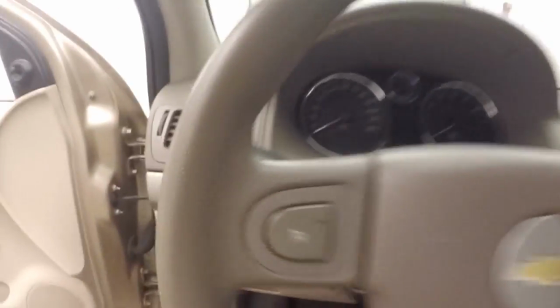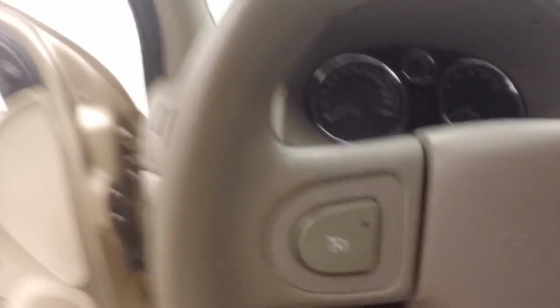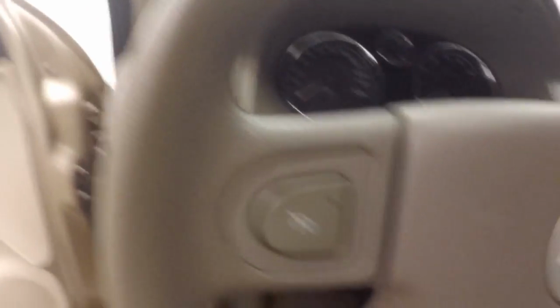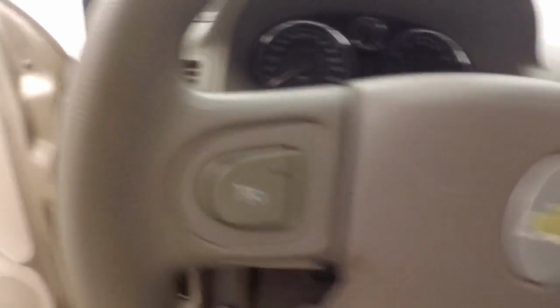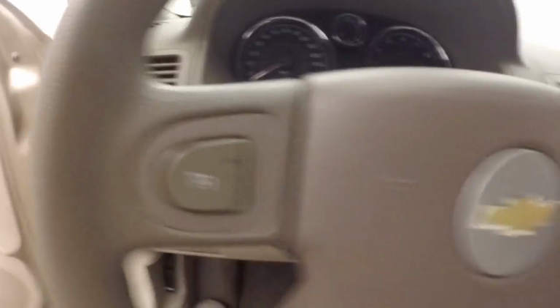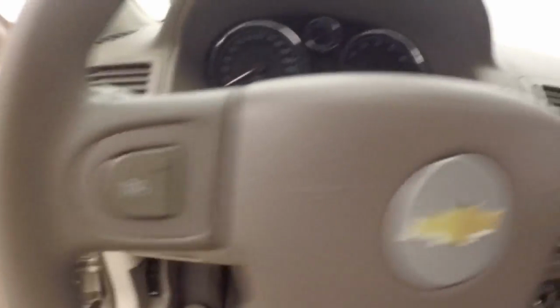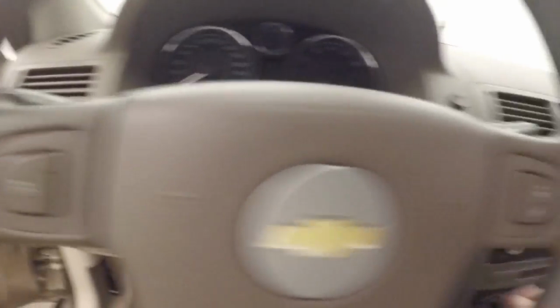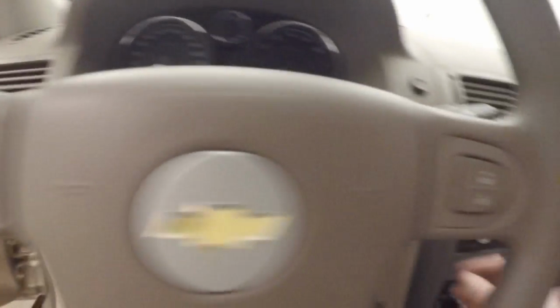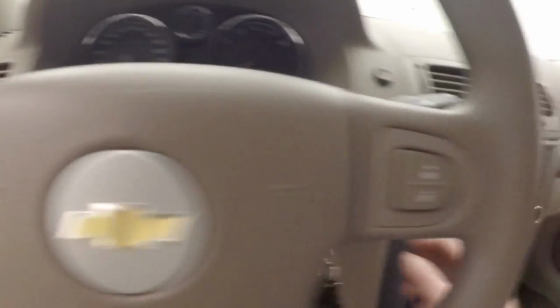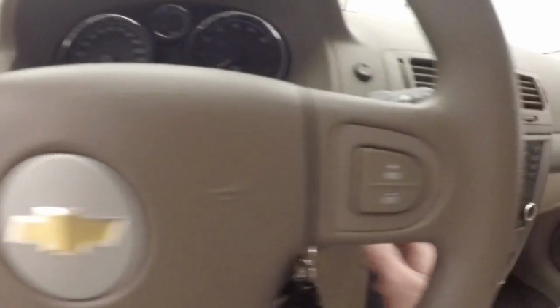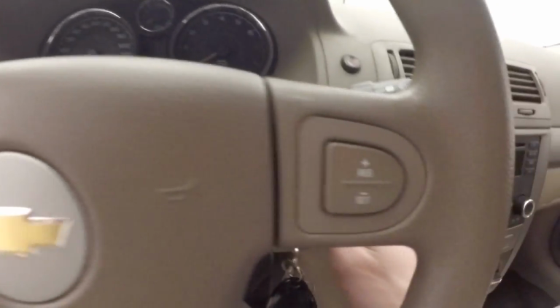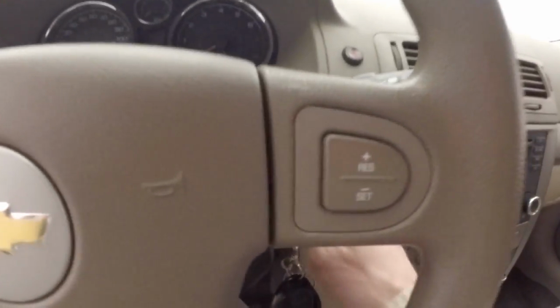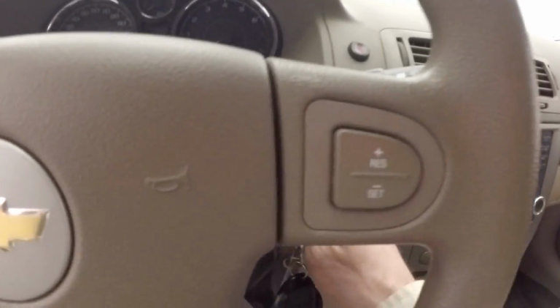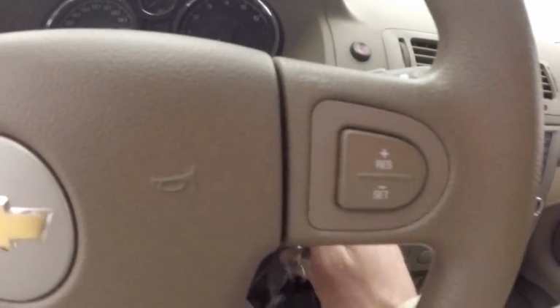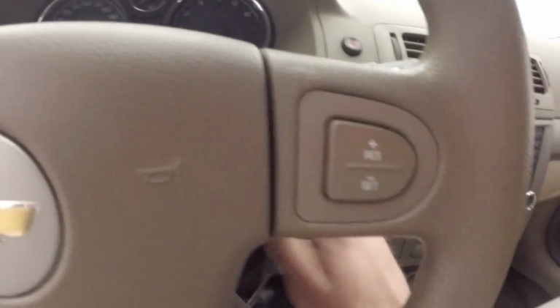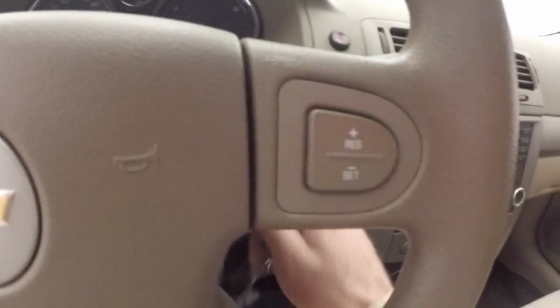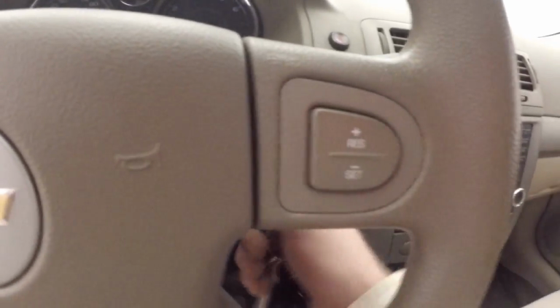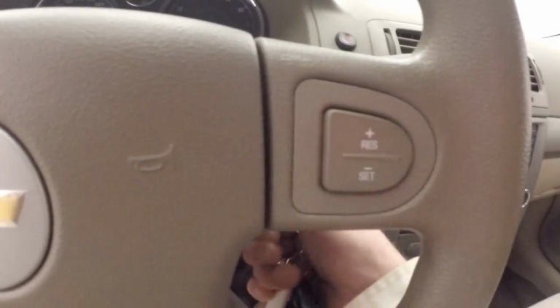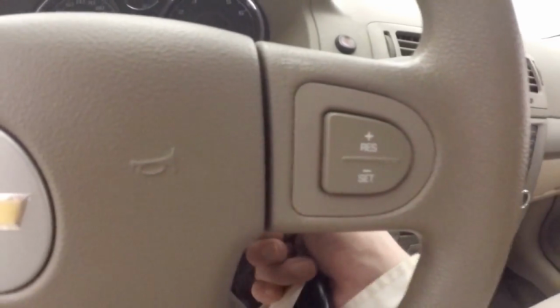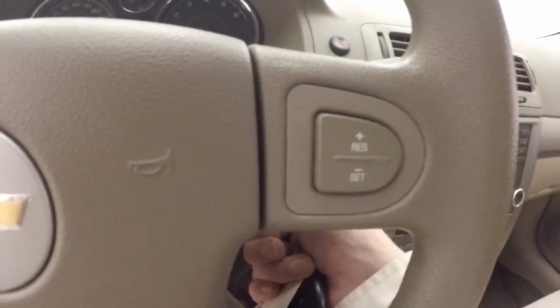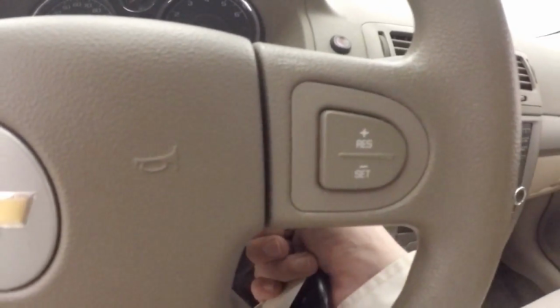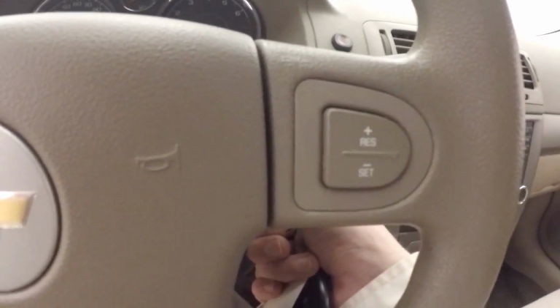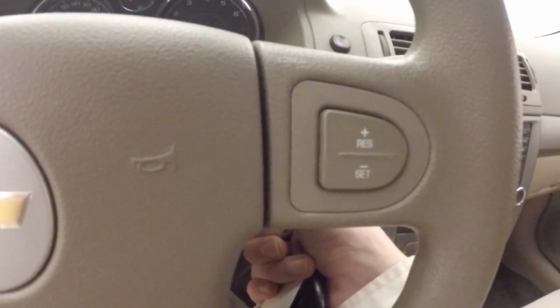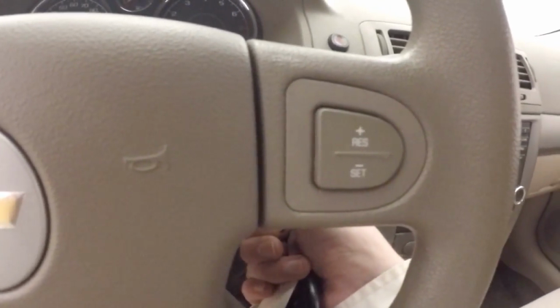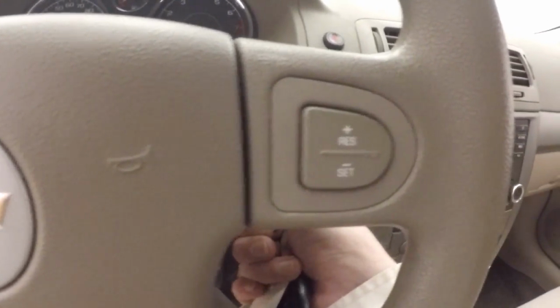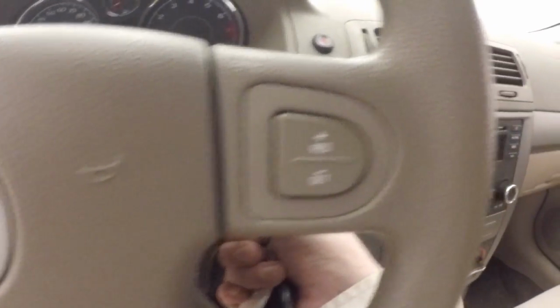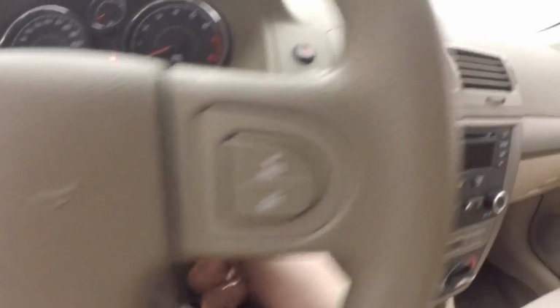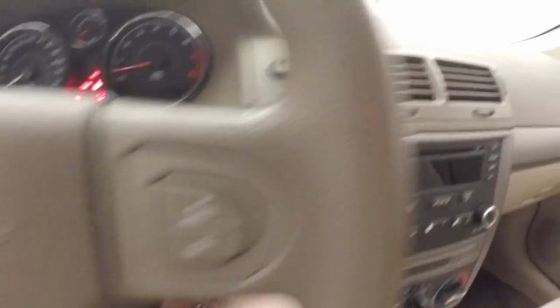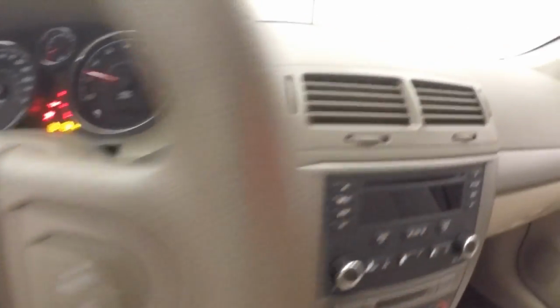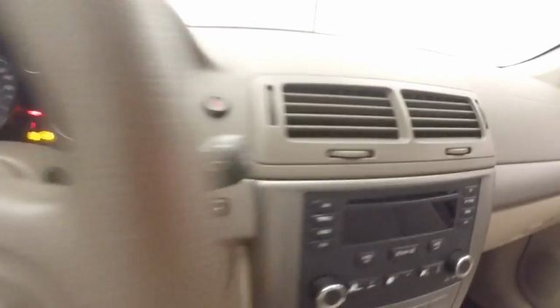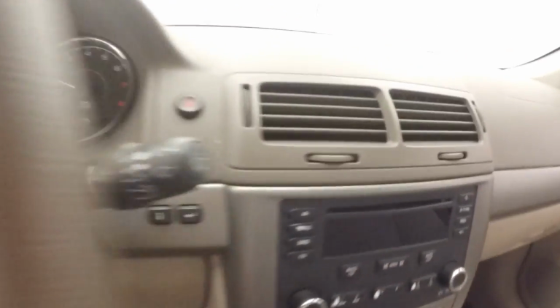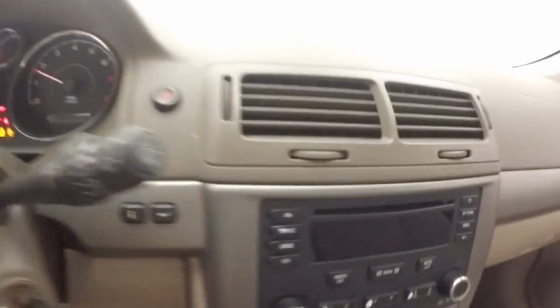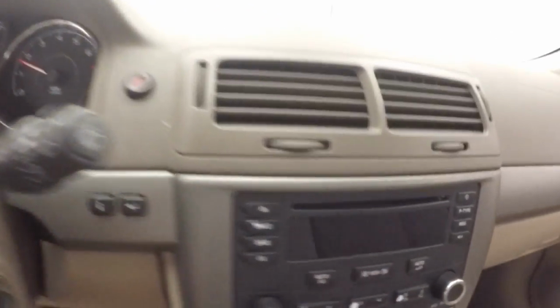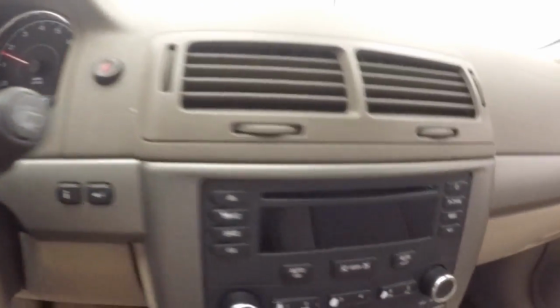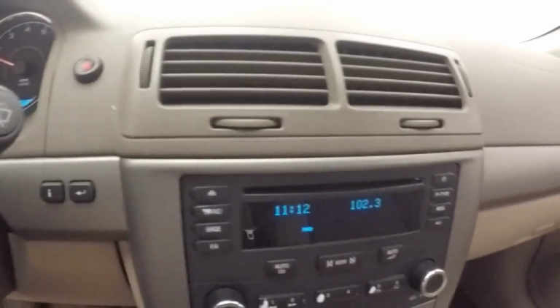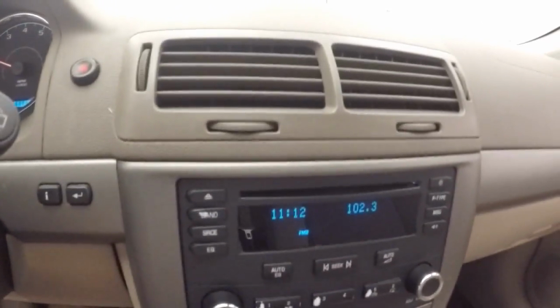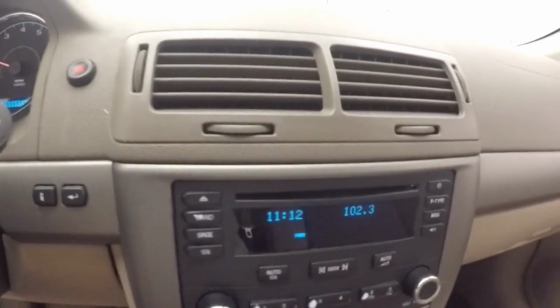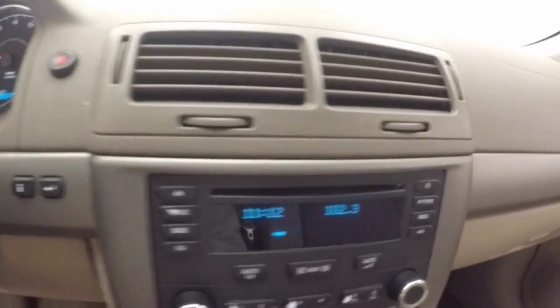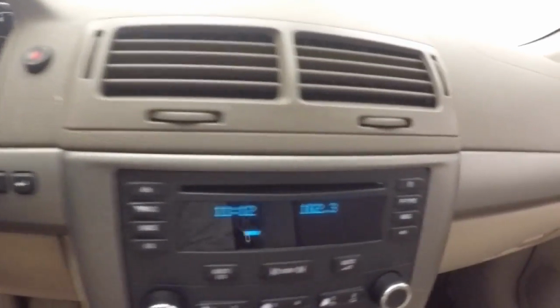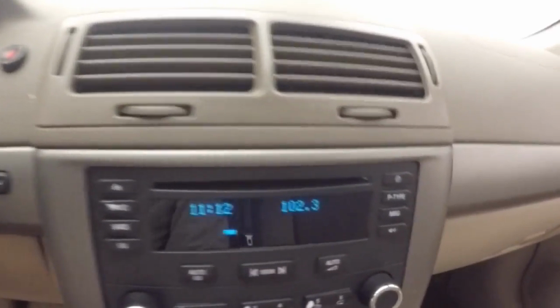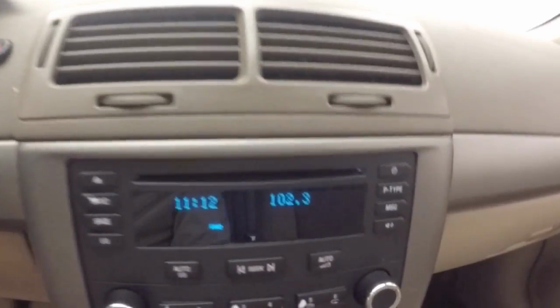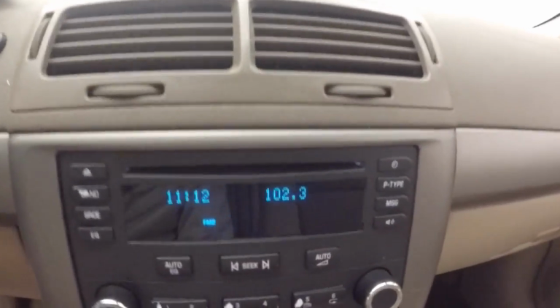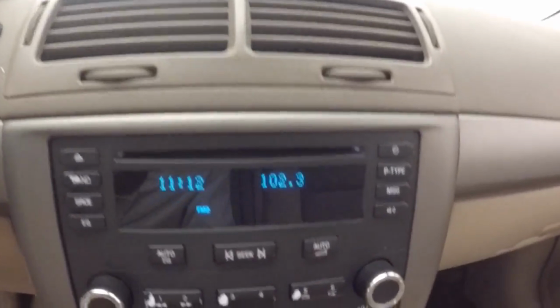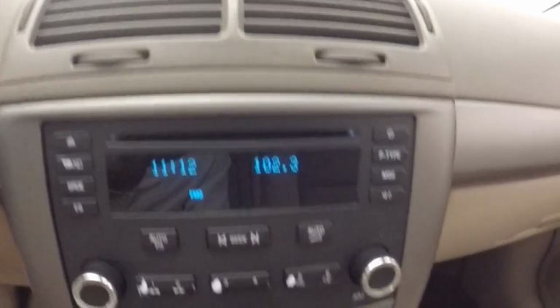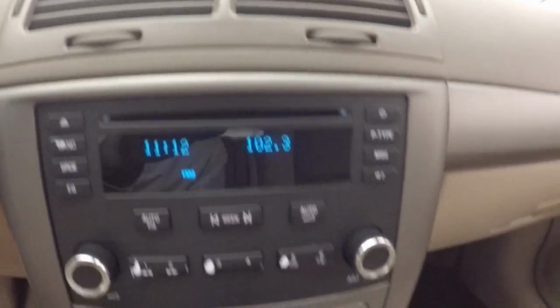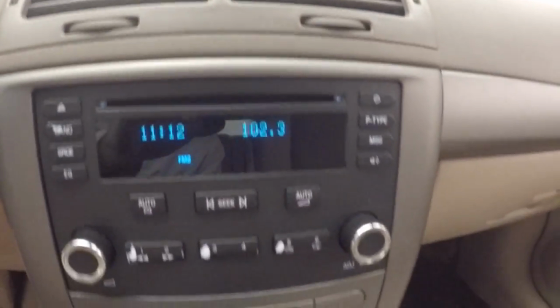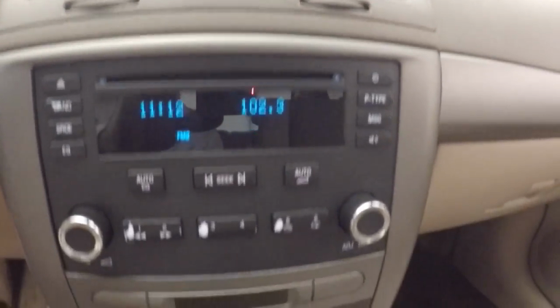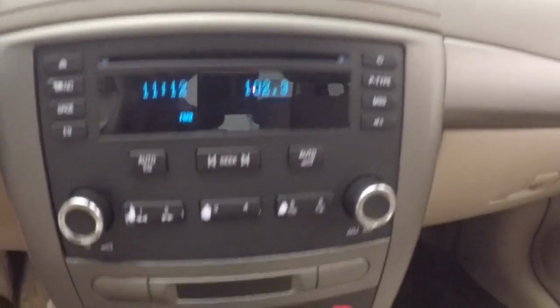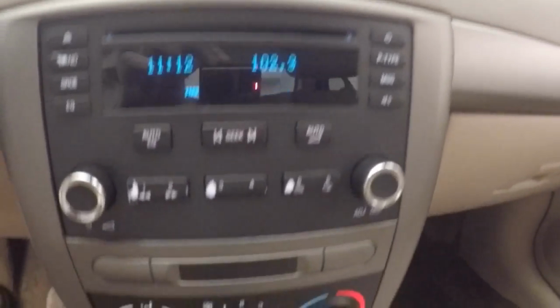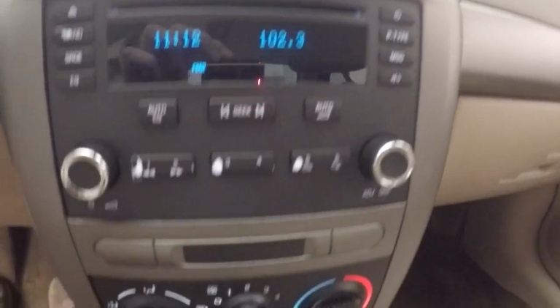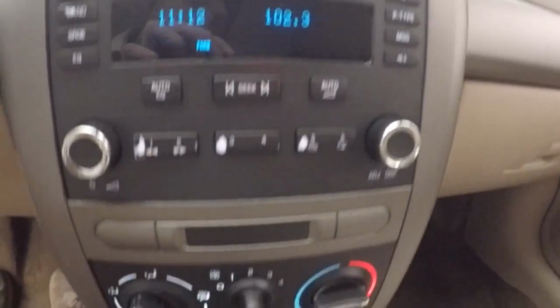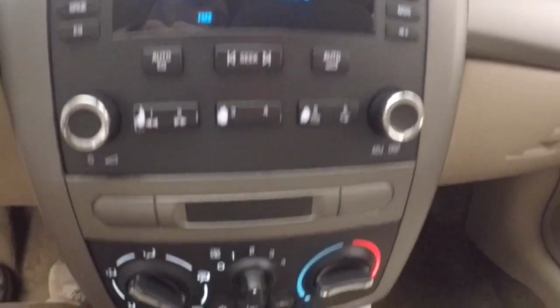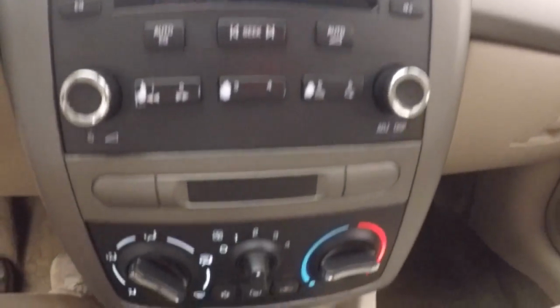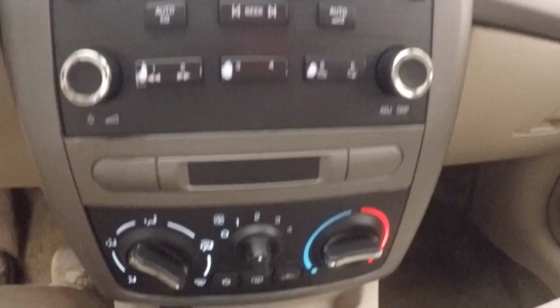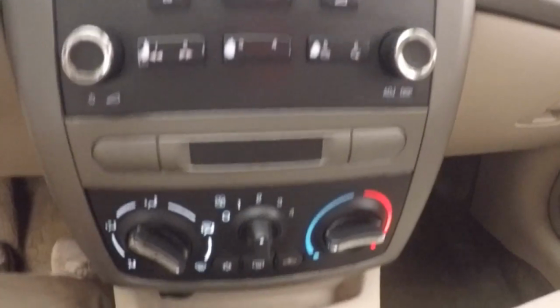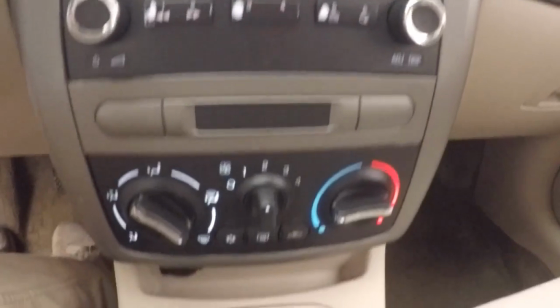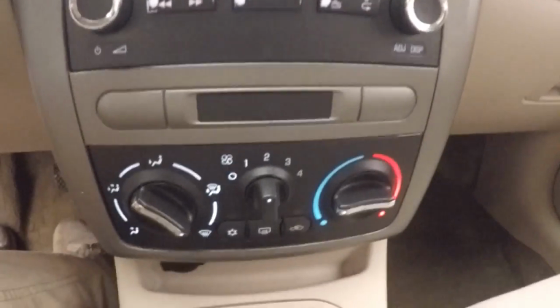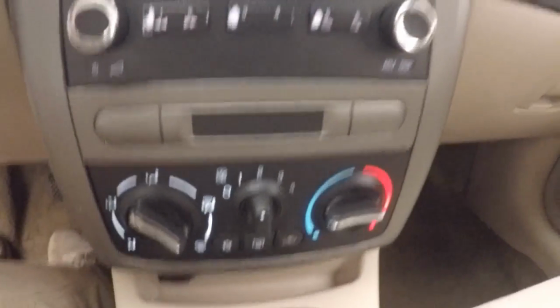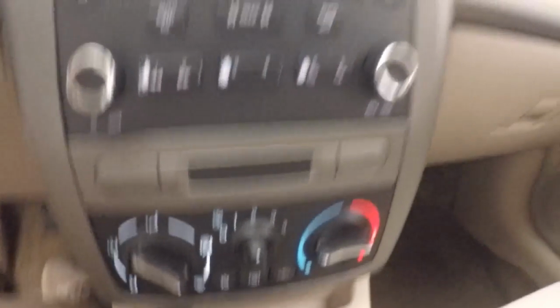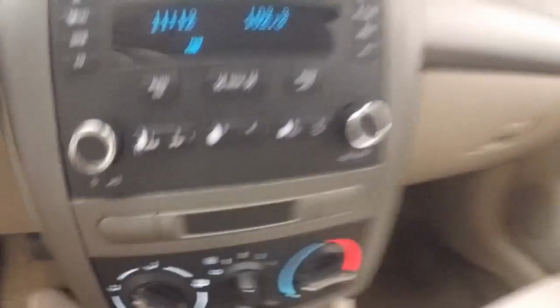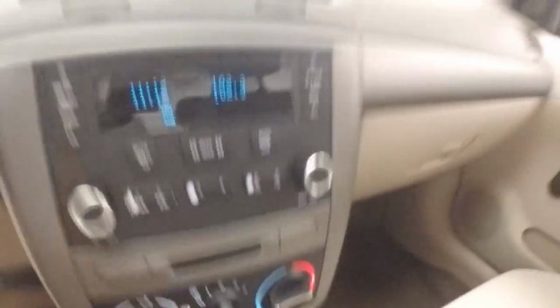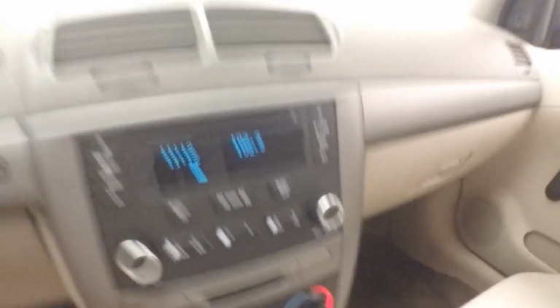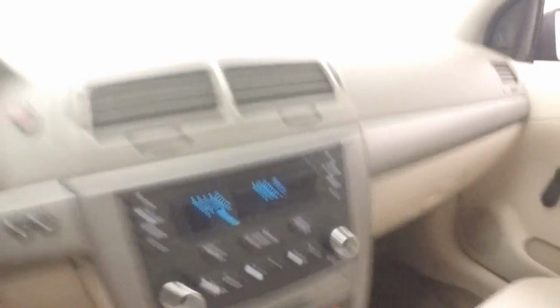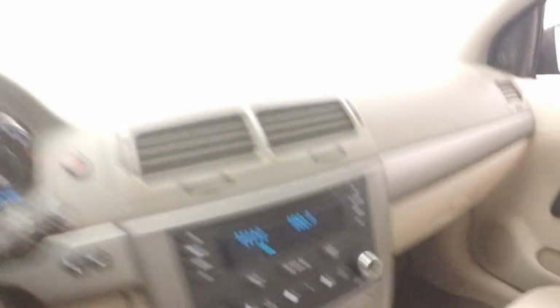Cruise control on the steering wheel, stereo, and climate control.